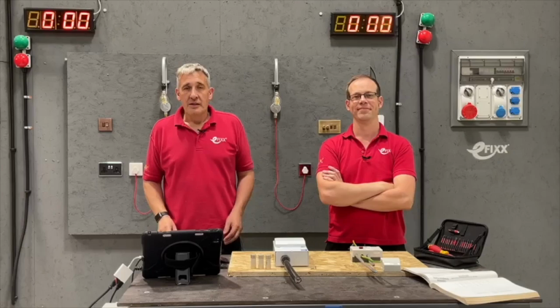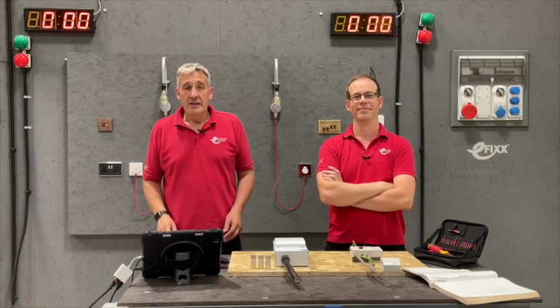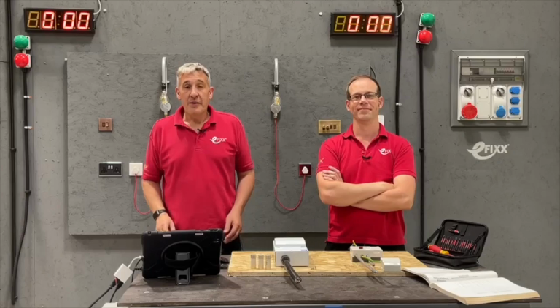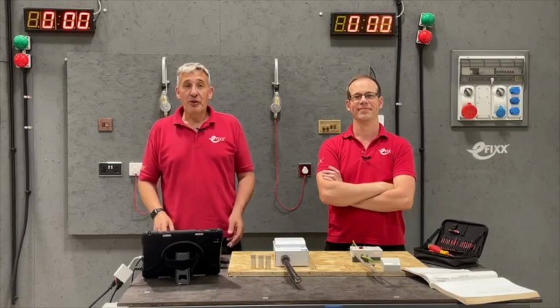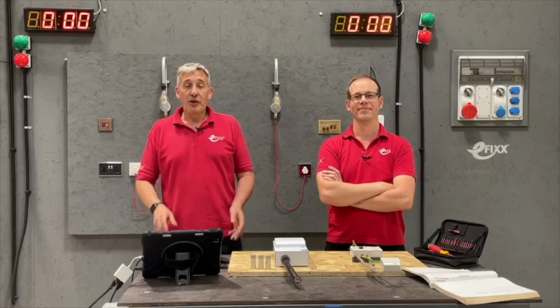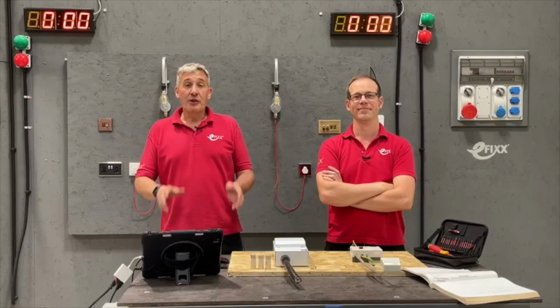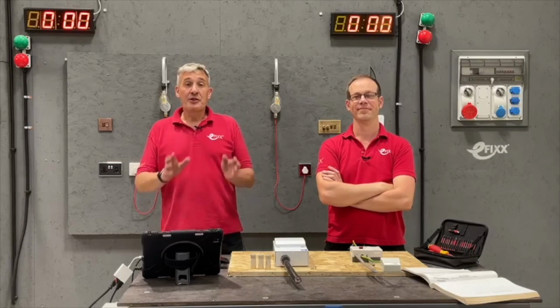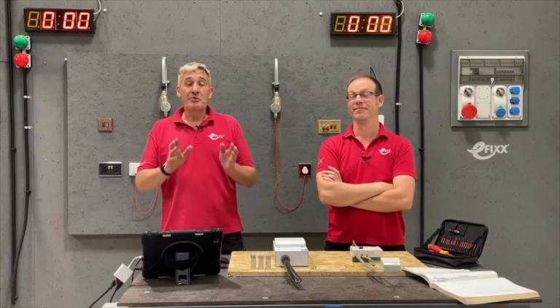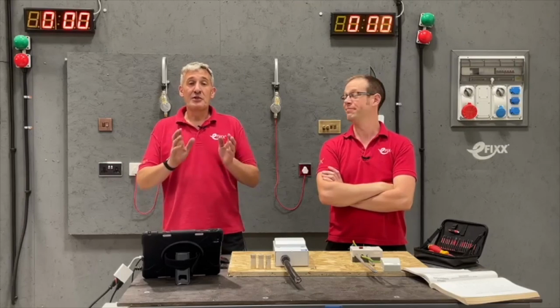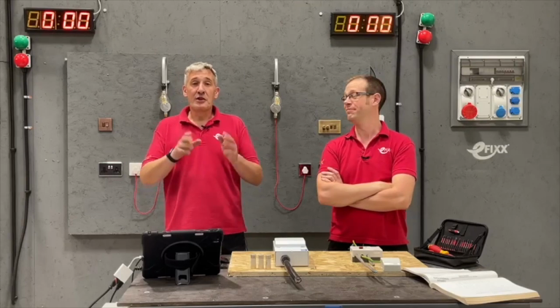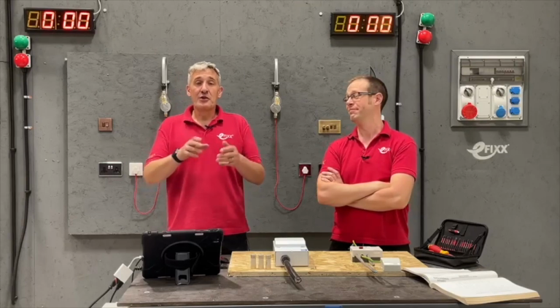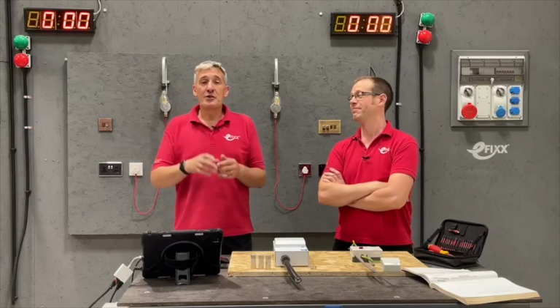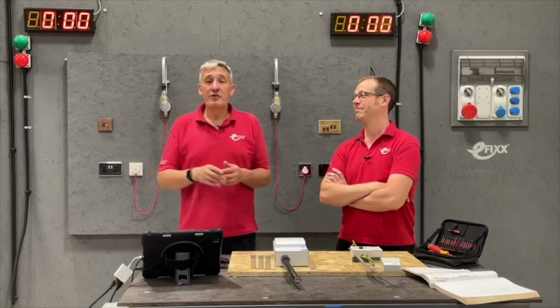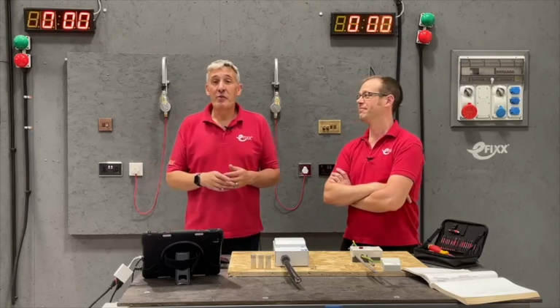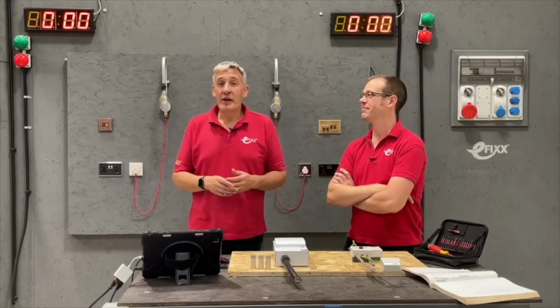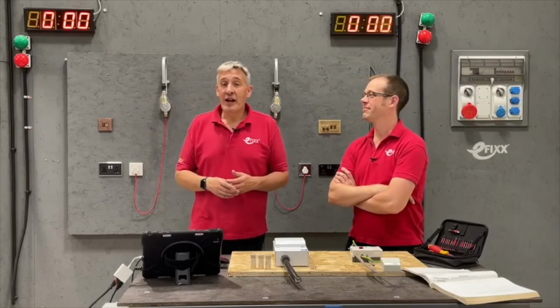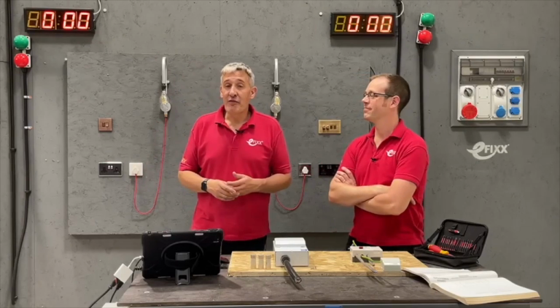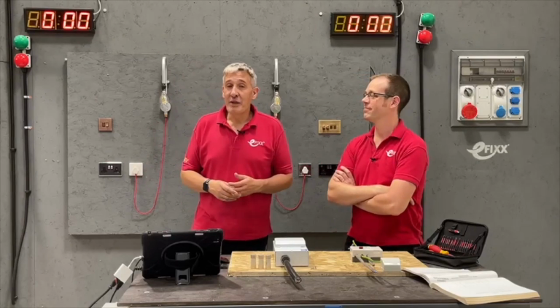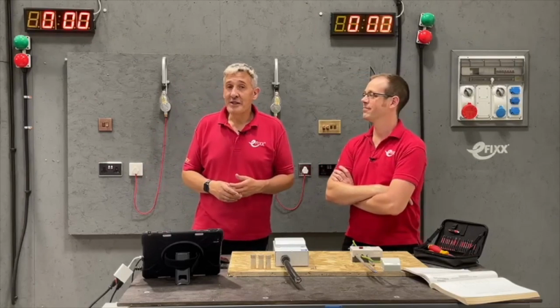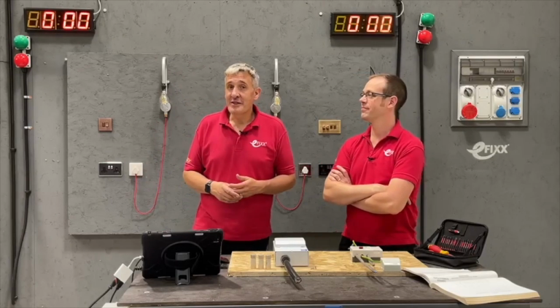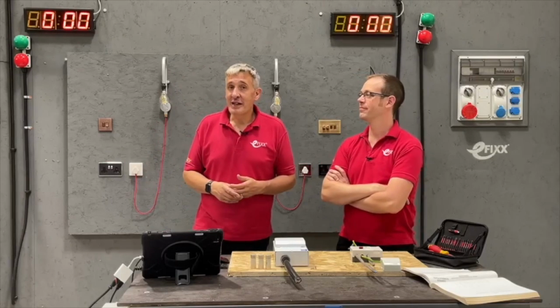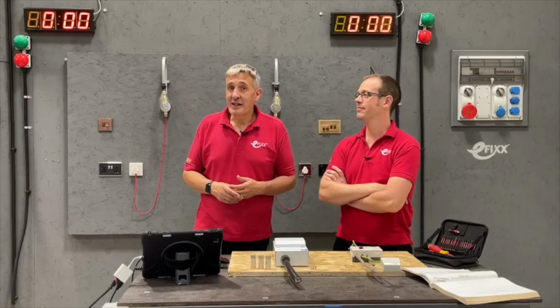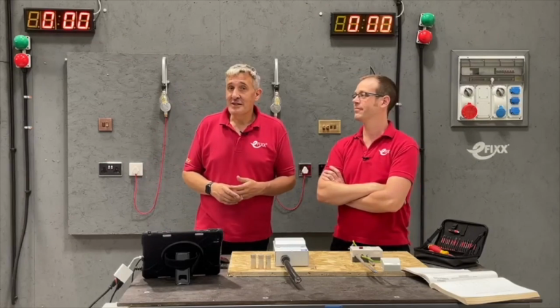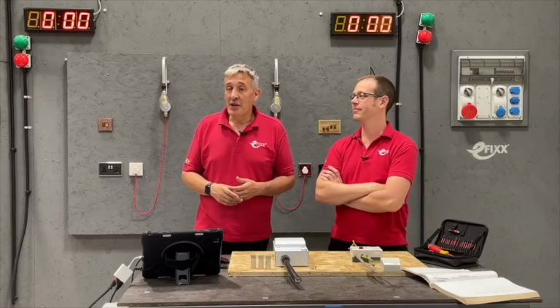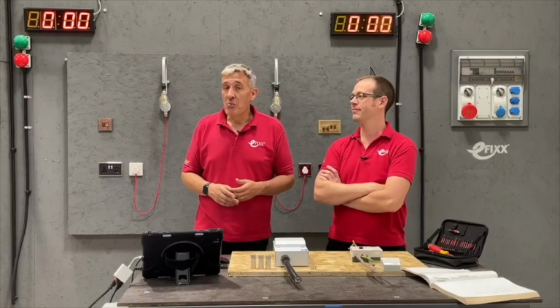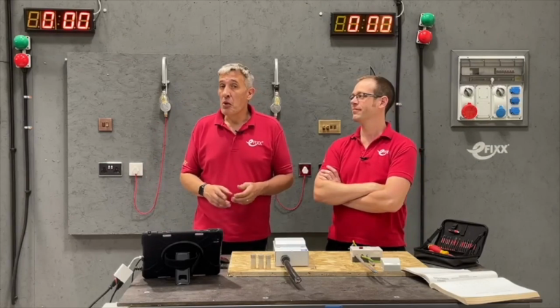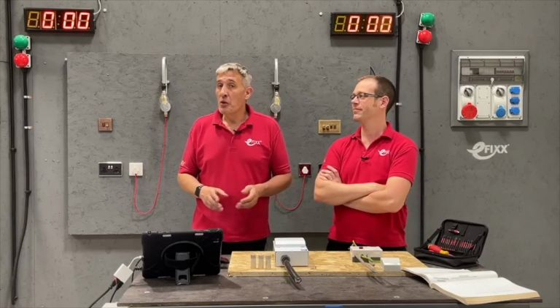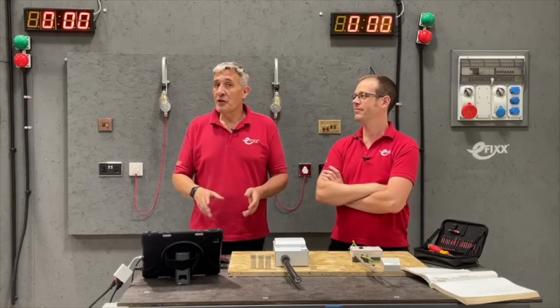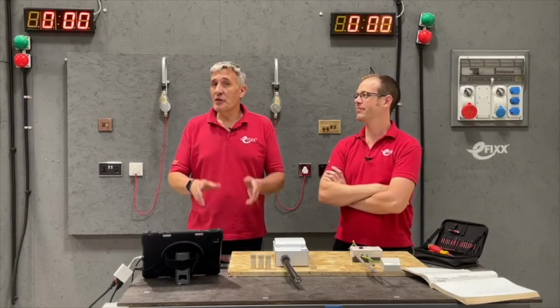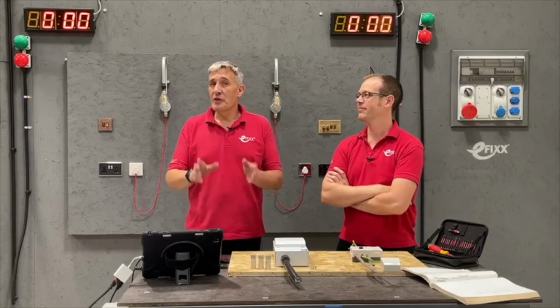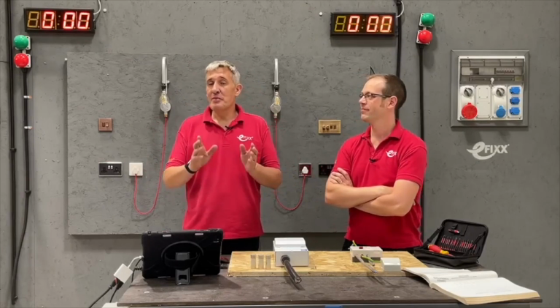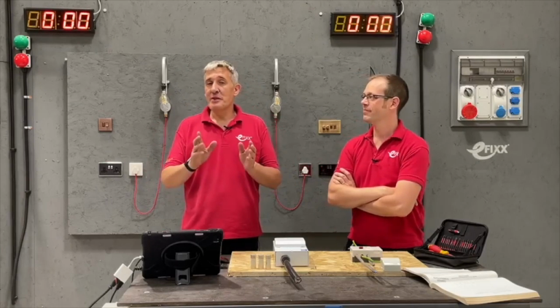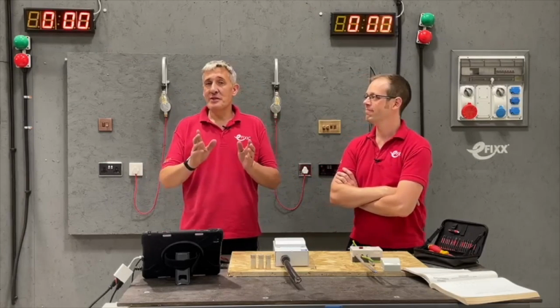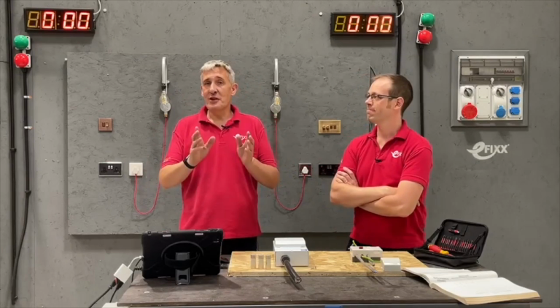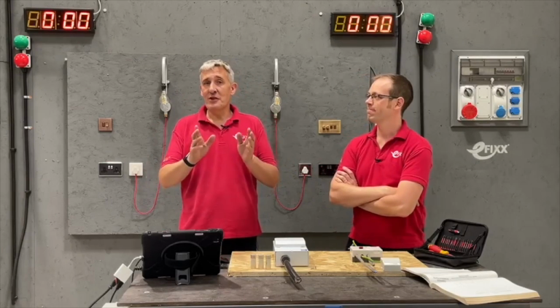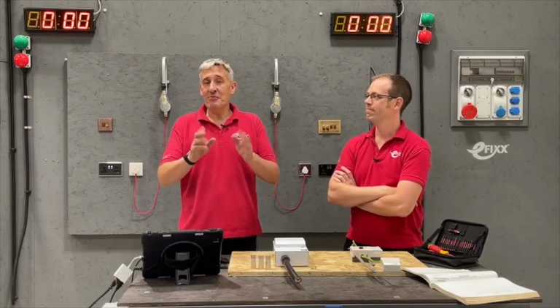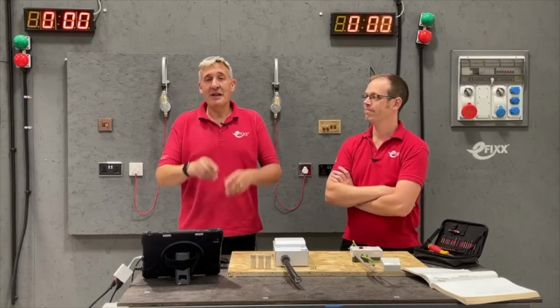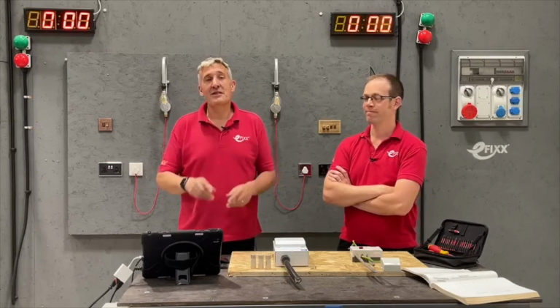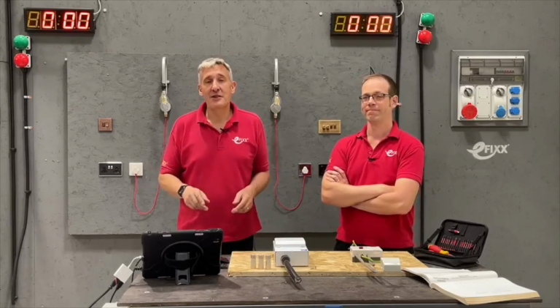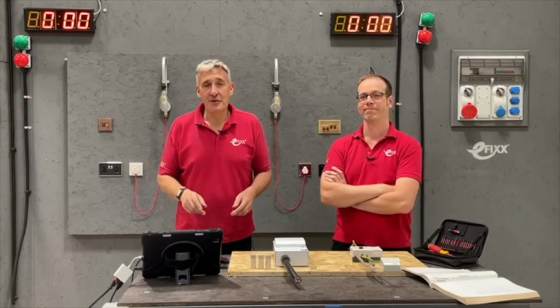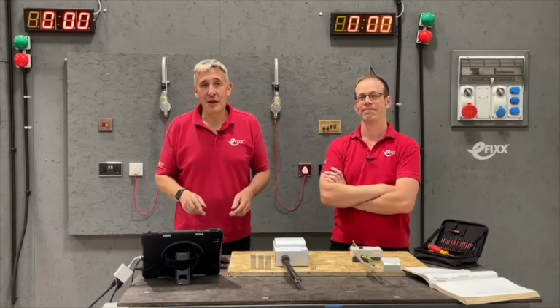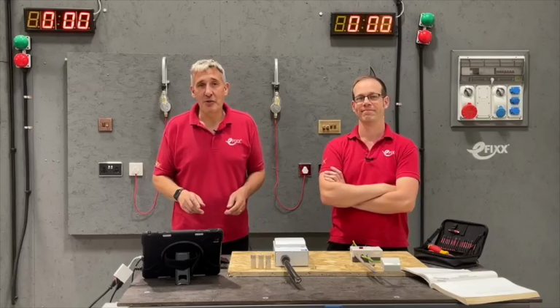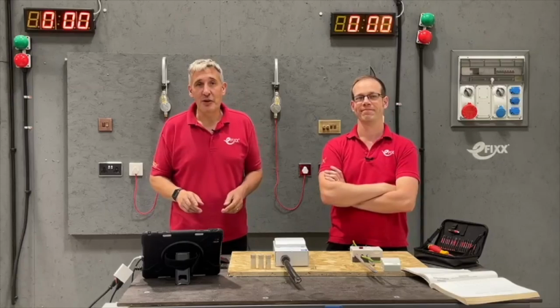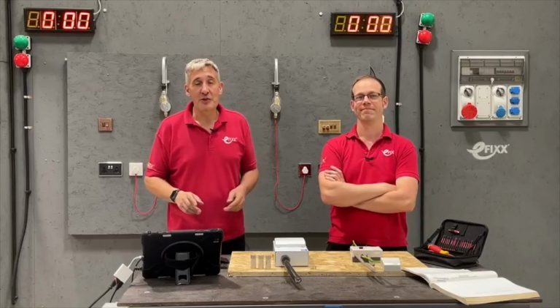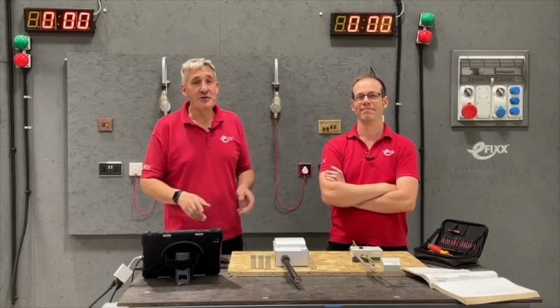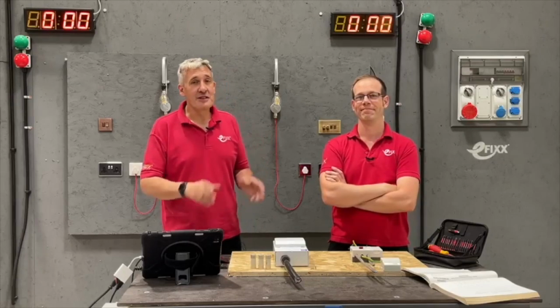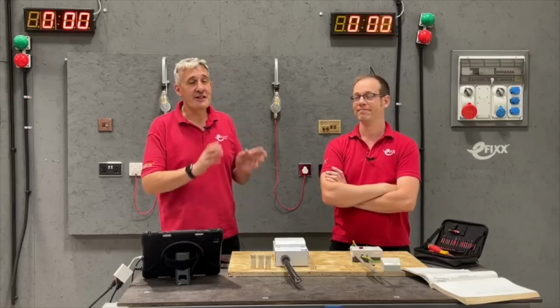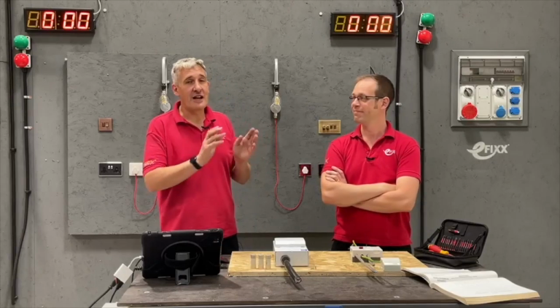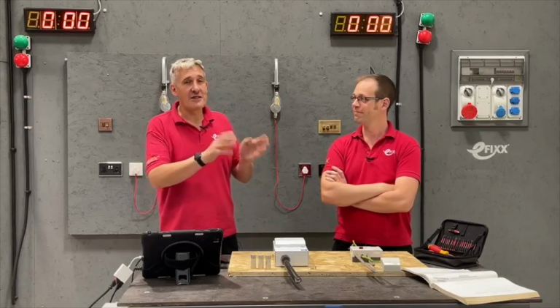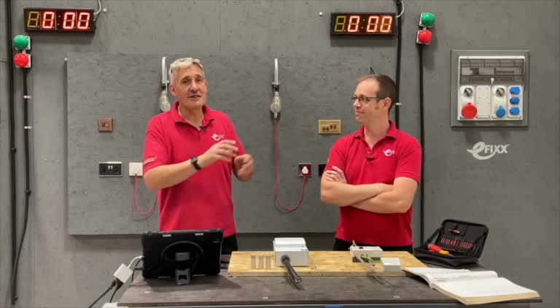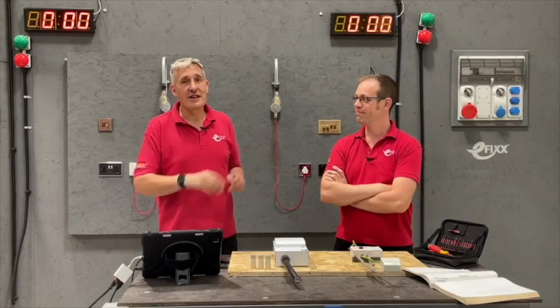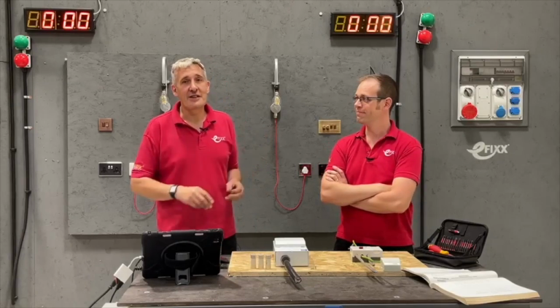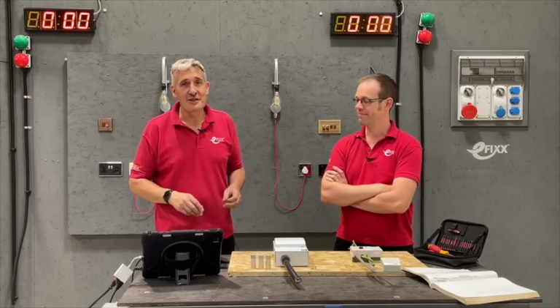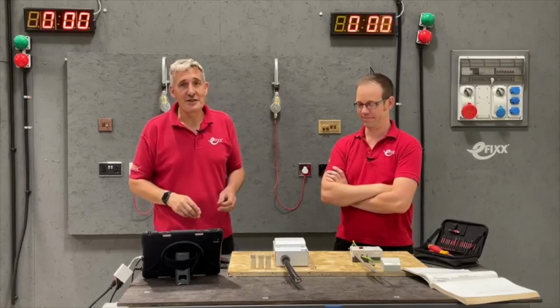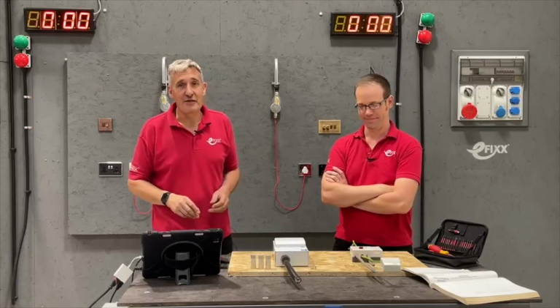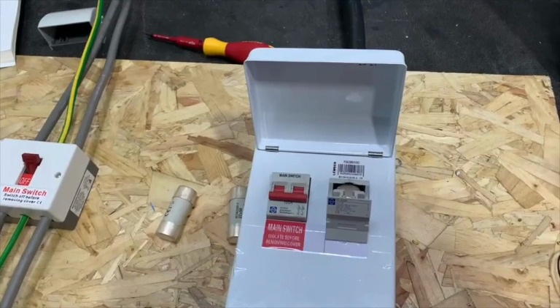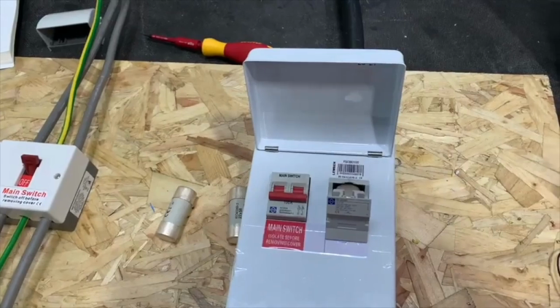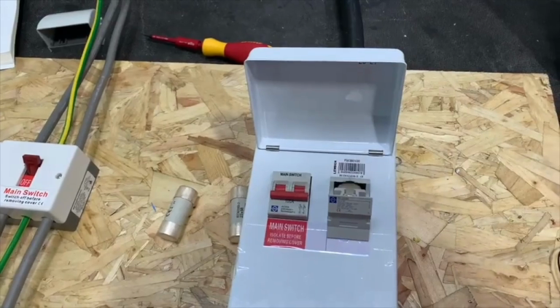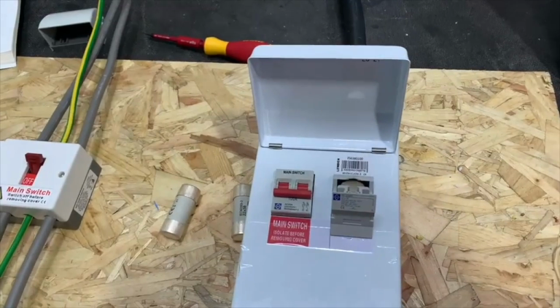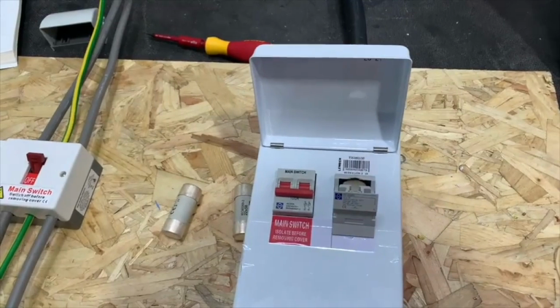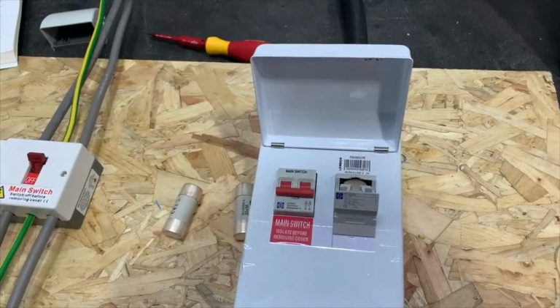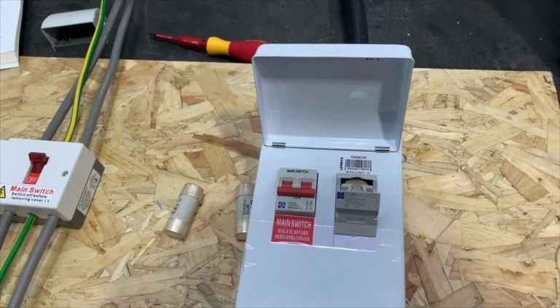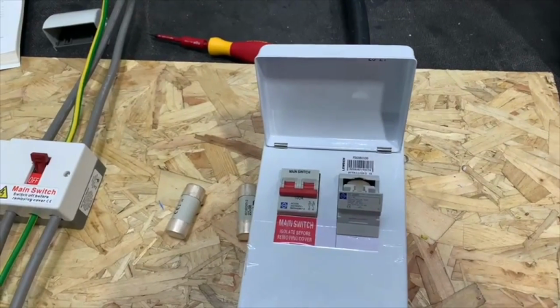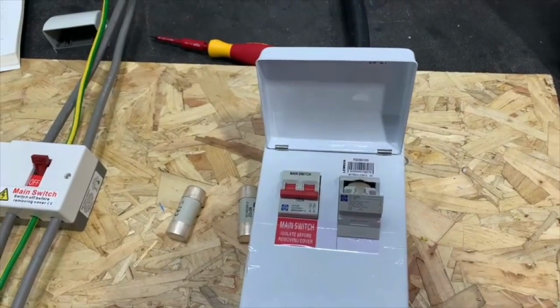Today we're going to look at some solutions for where you have meter tails that are more than three meters long, and to do that we're going to use these isolators from Luden Pallazzoli.